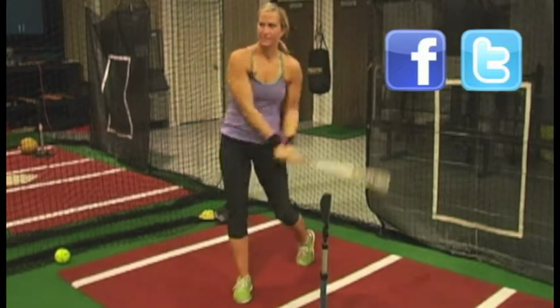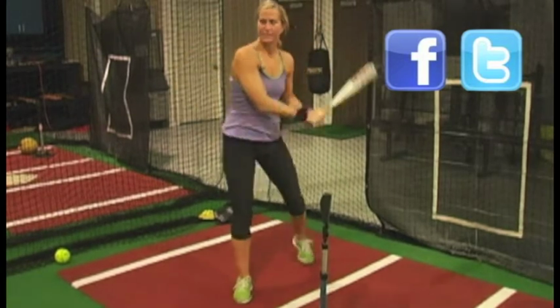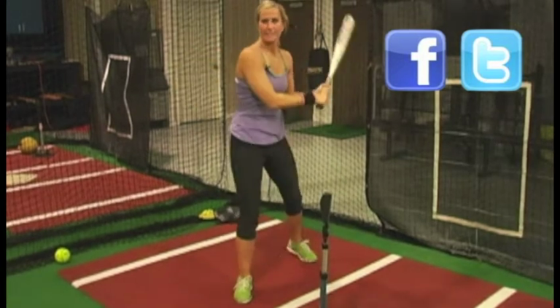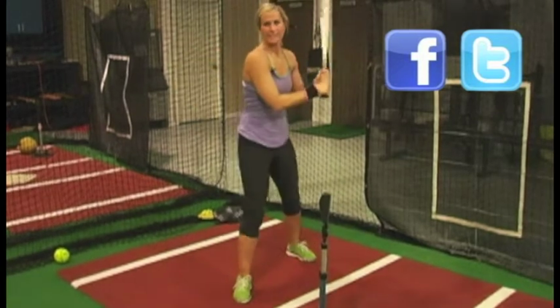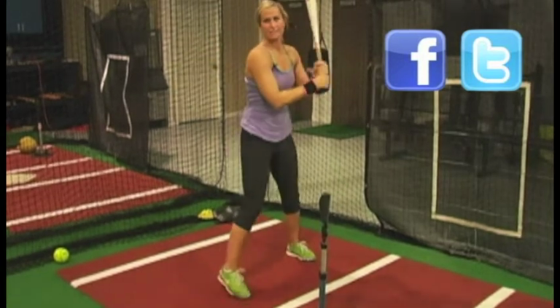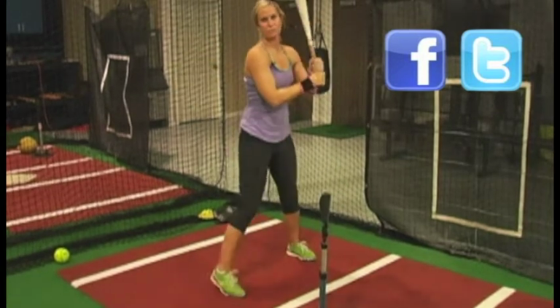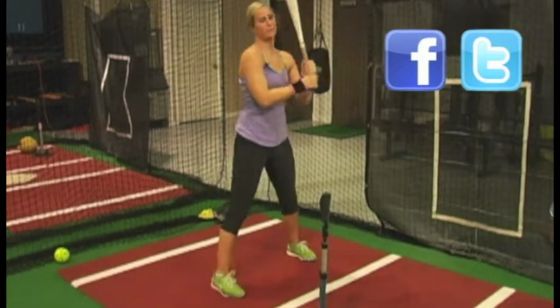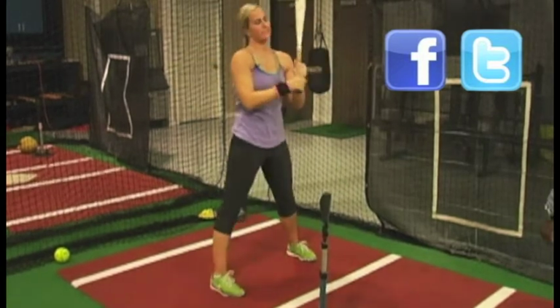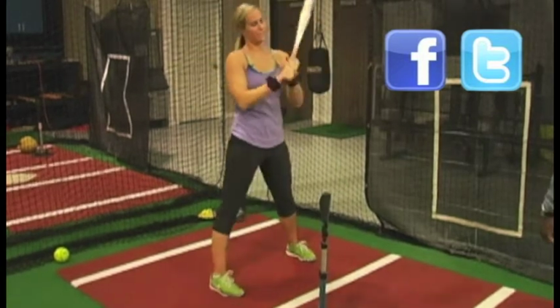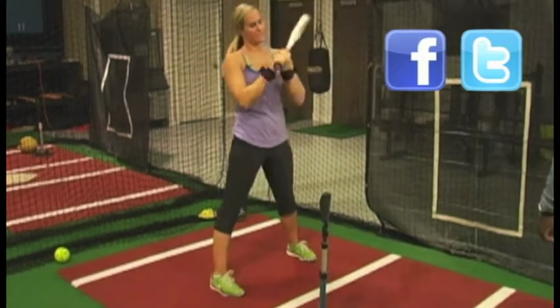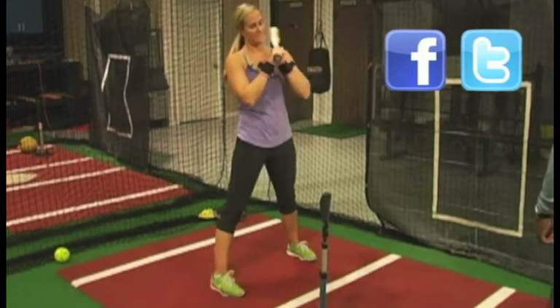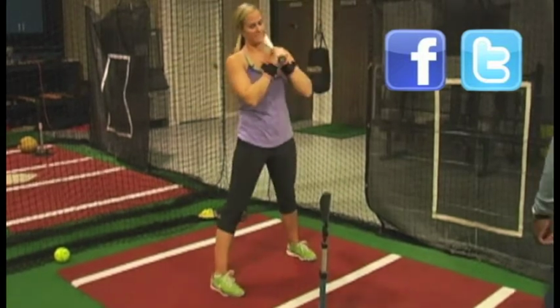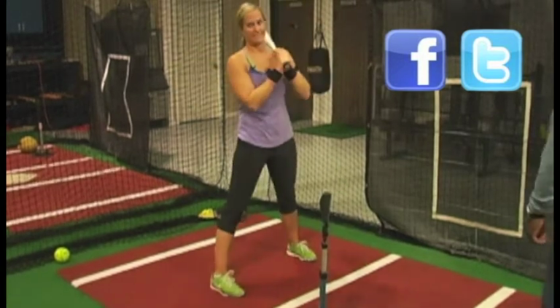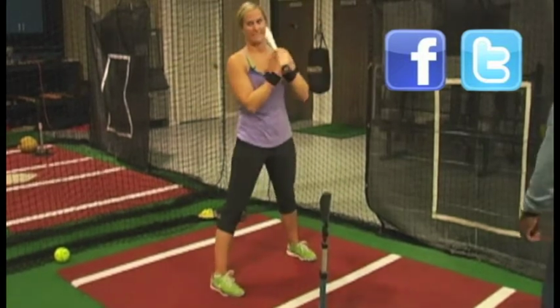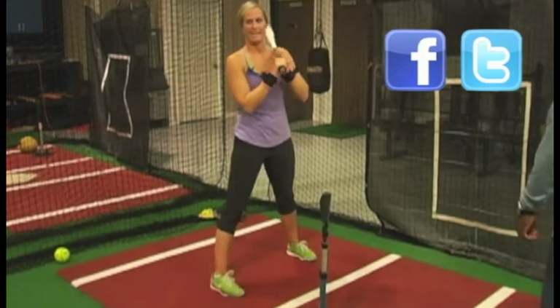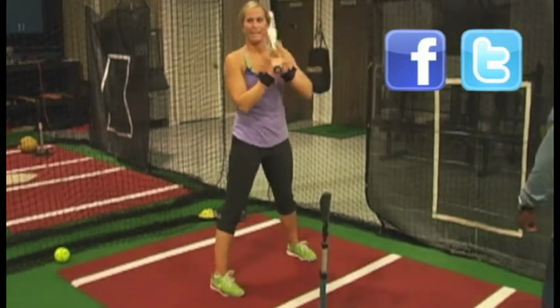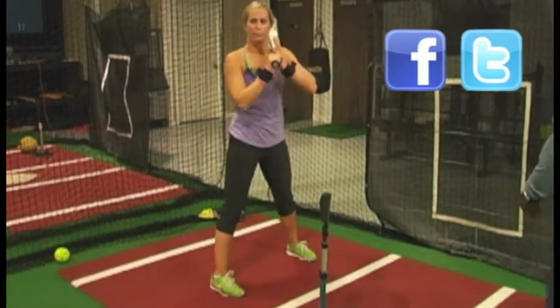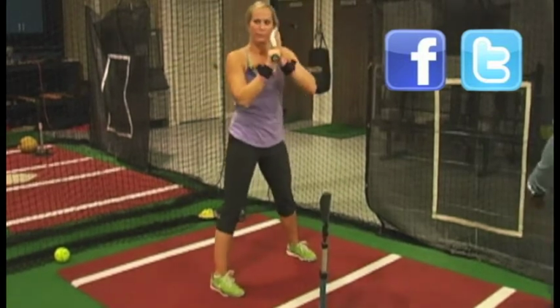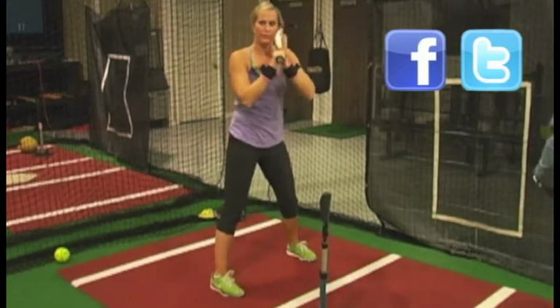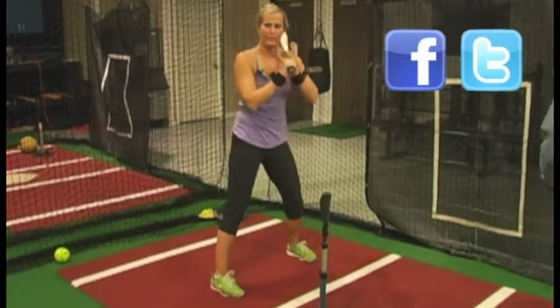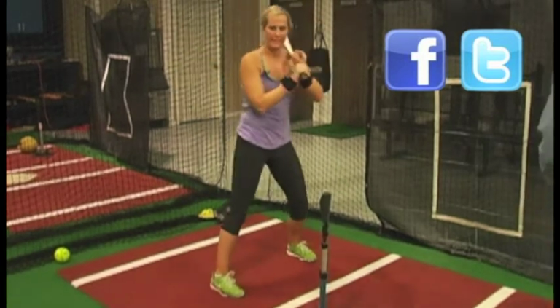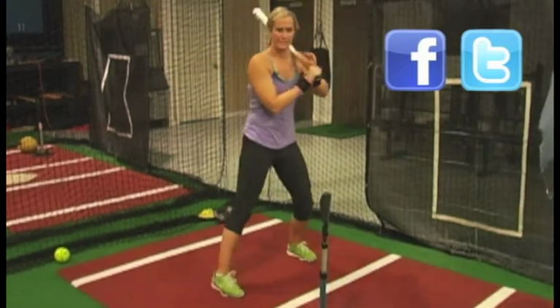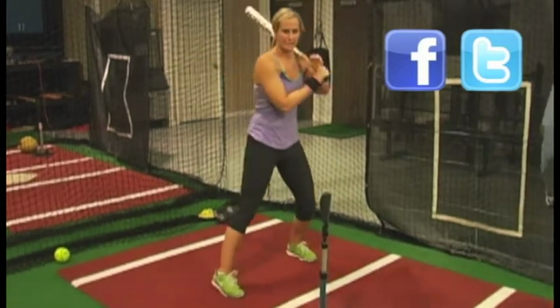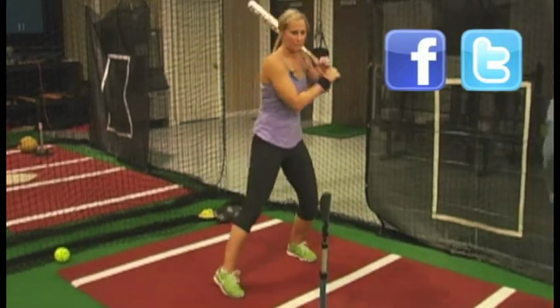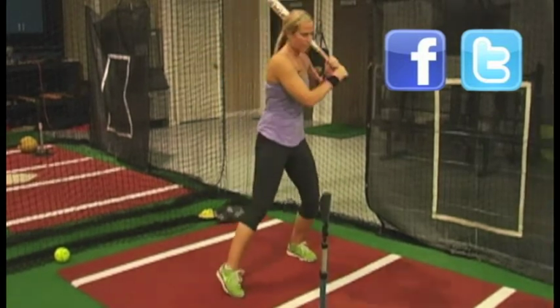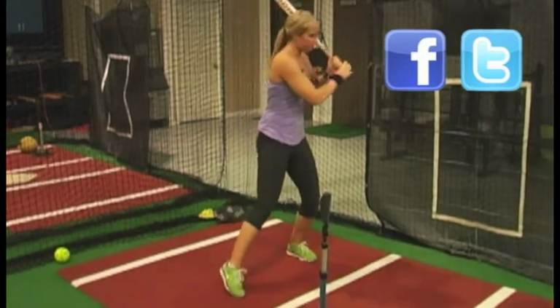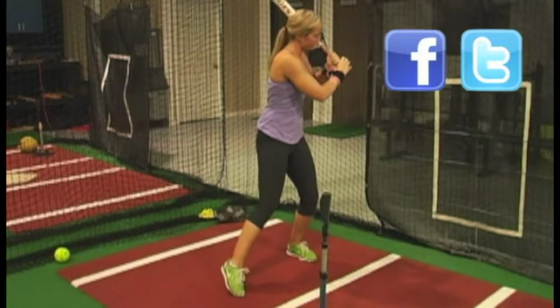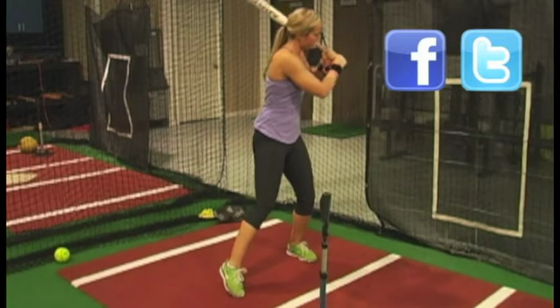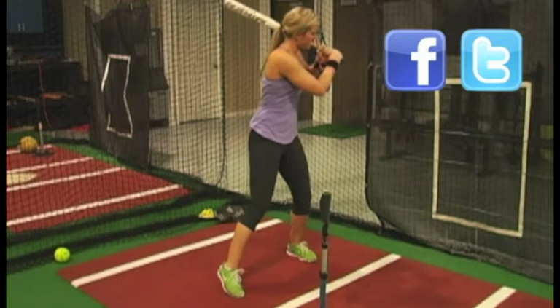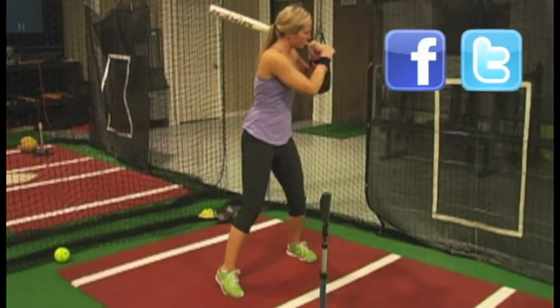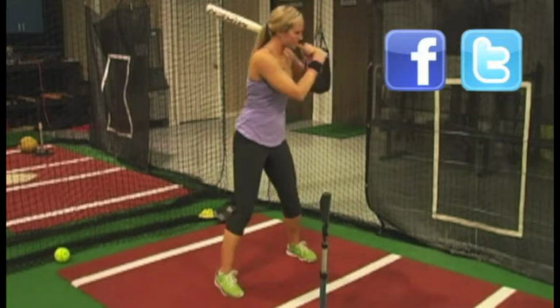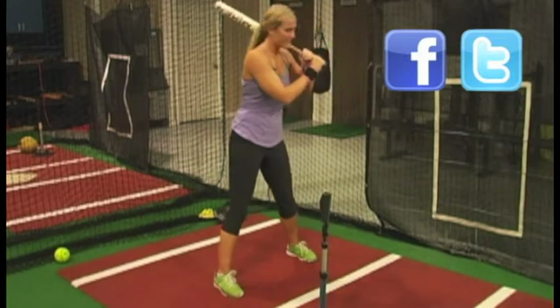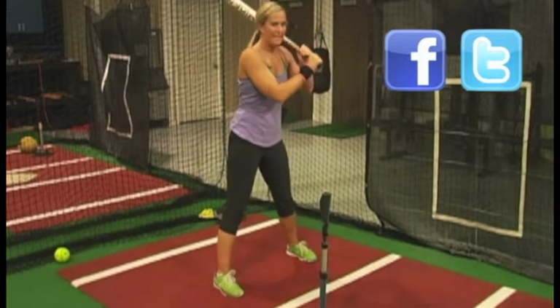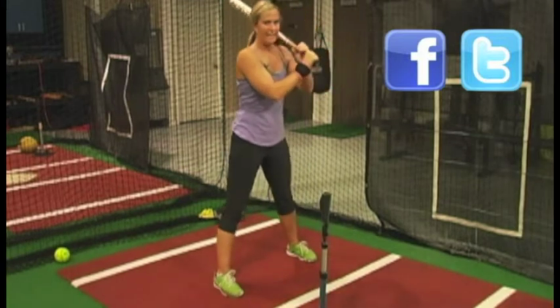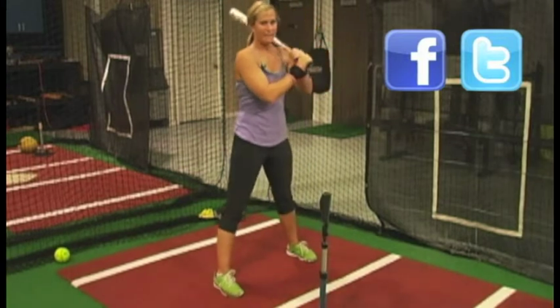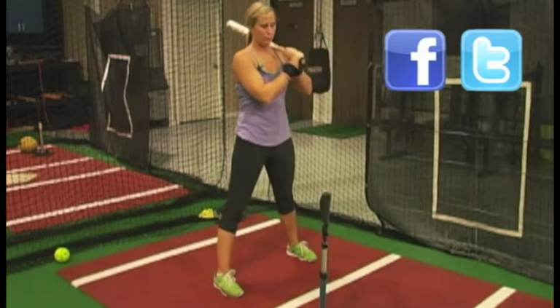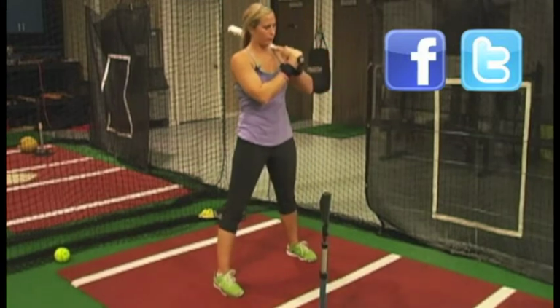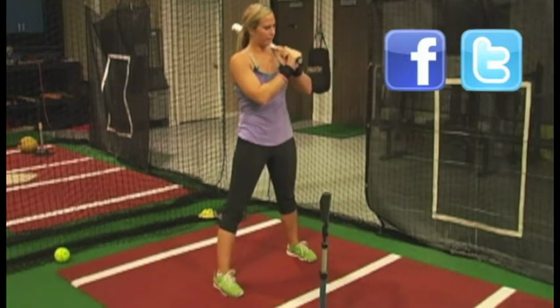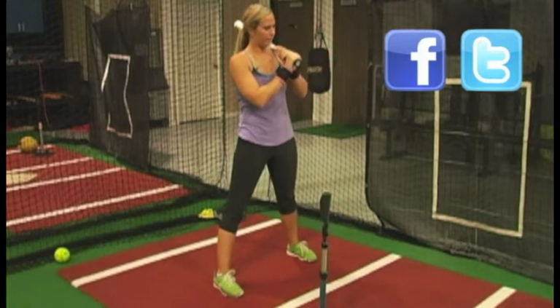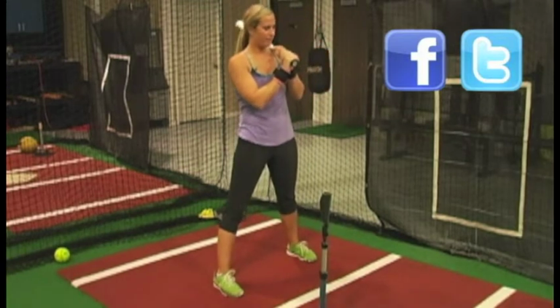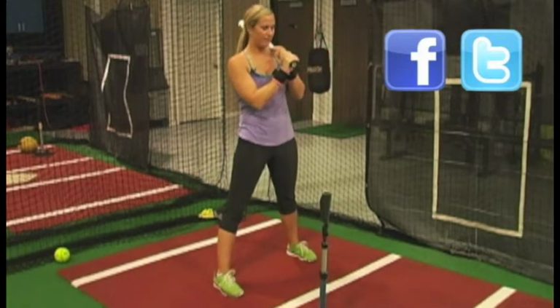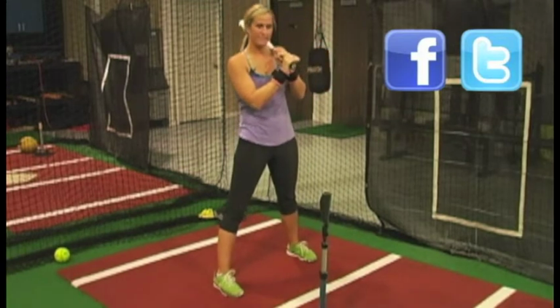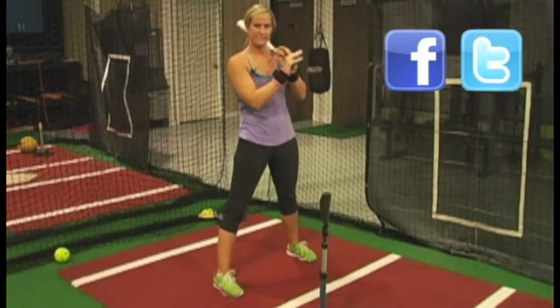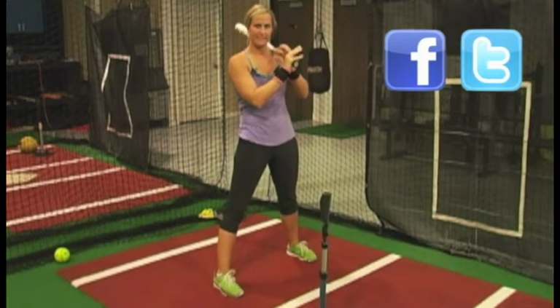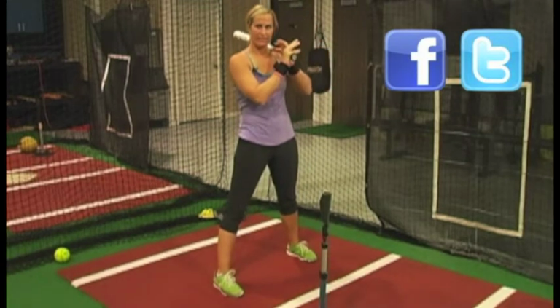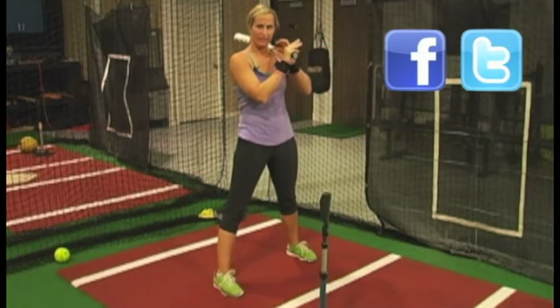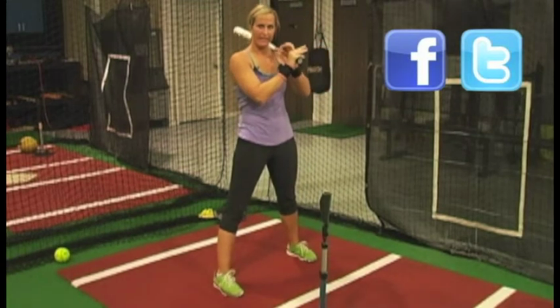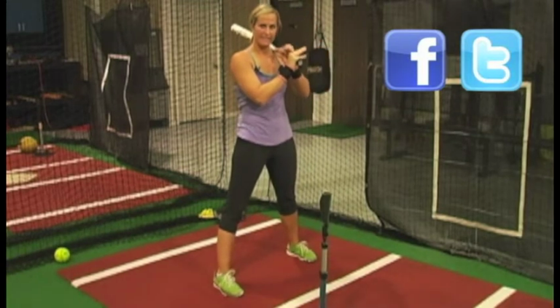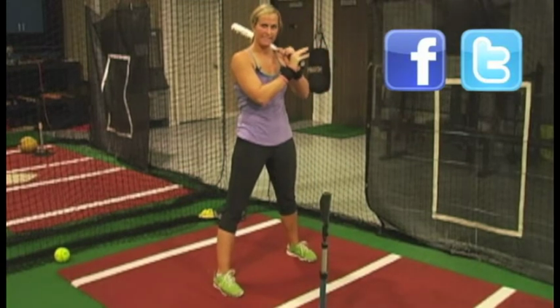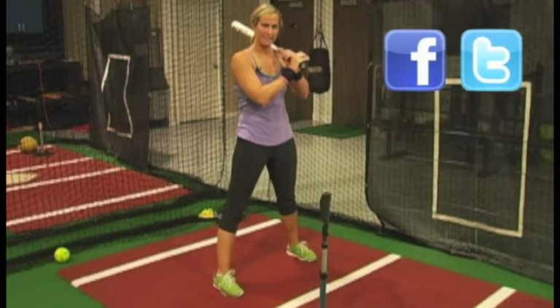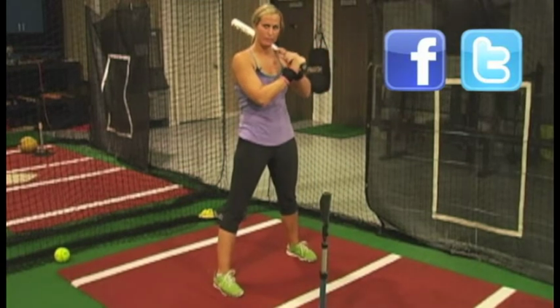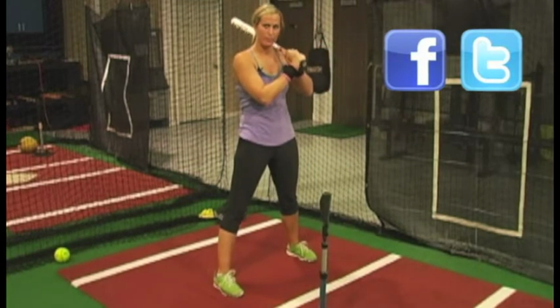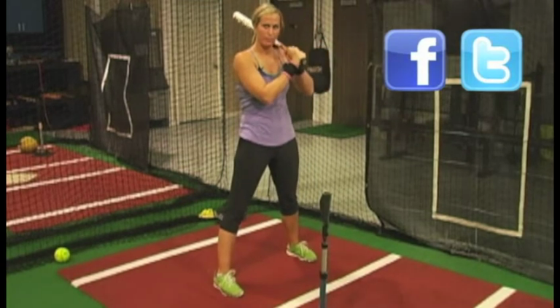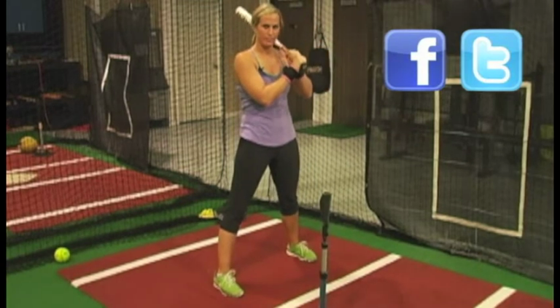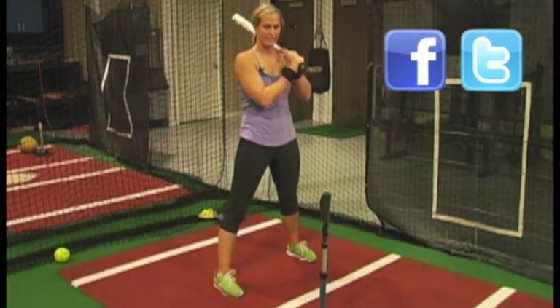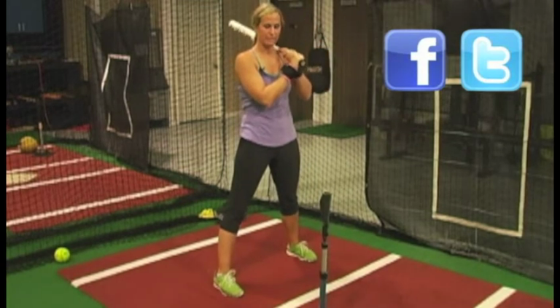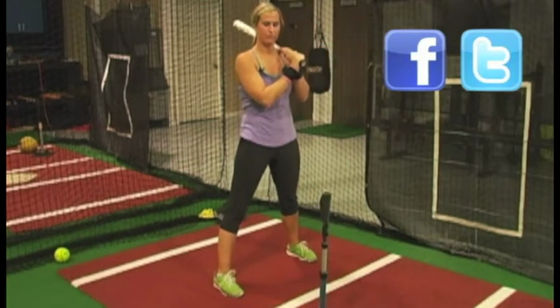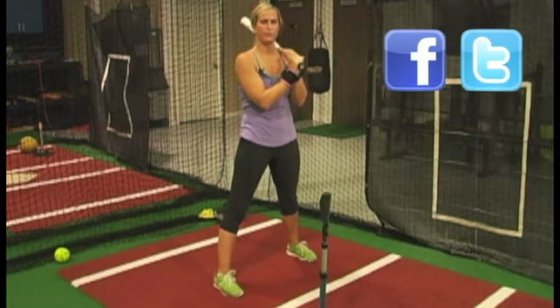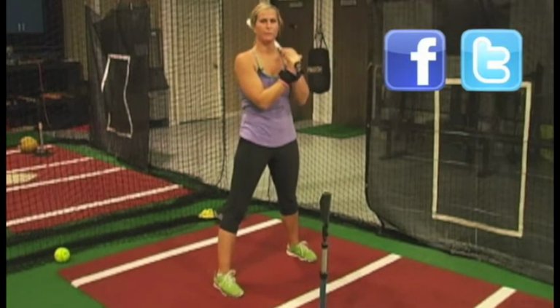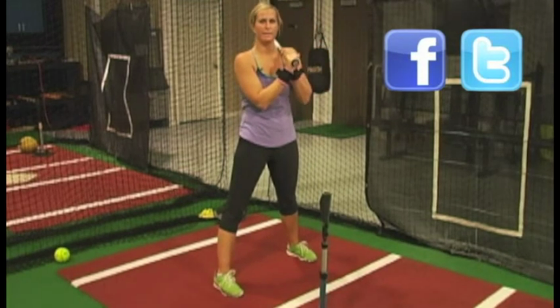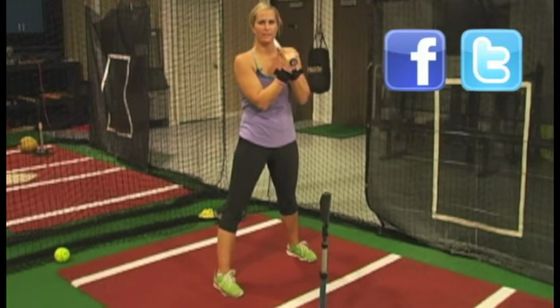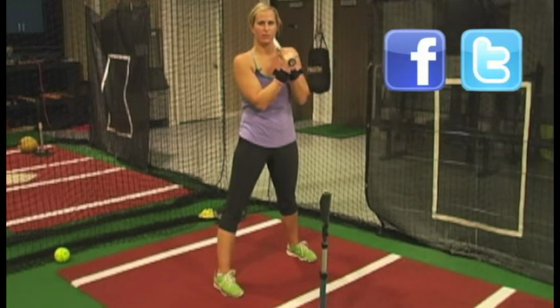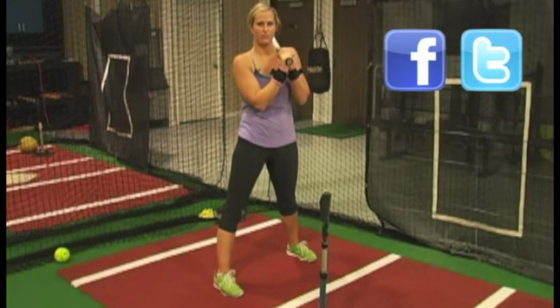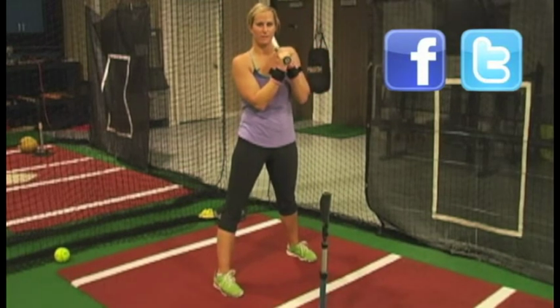So really utilizing that elbow, getting it into the proper position, and then with the cuffs it's allowing our hands to get in the proper position from the beginning also.